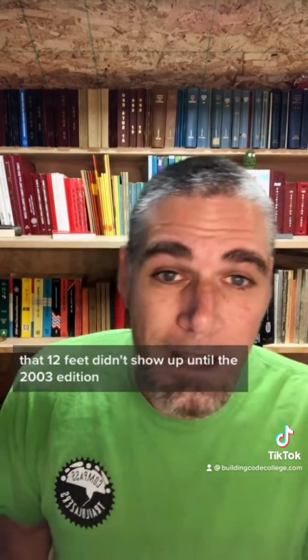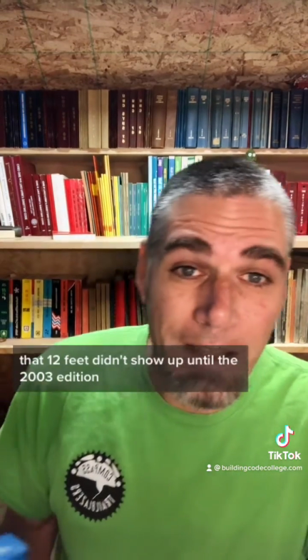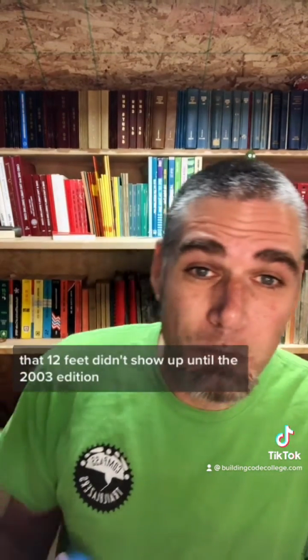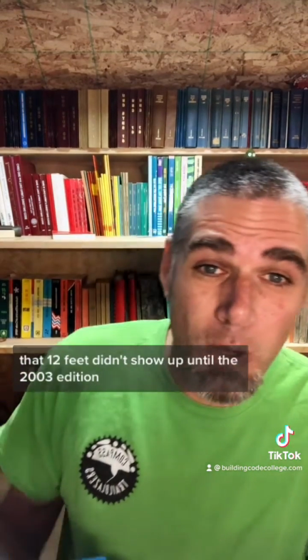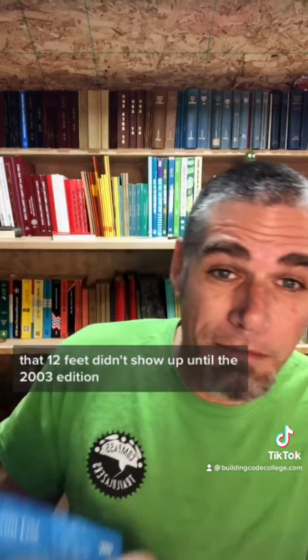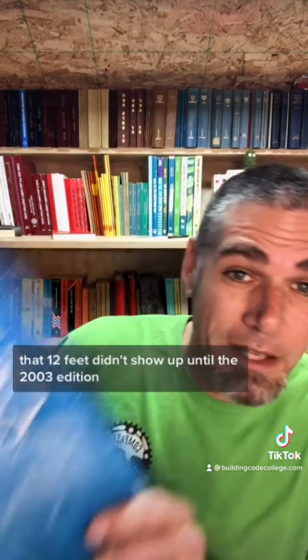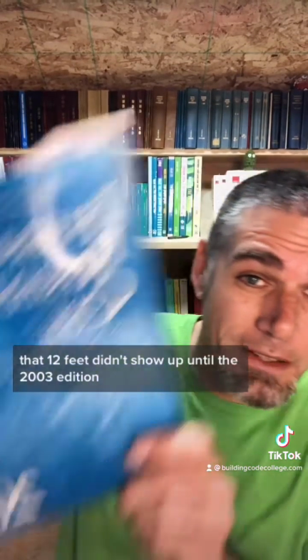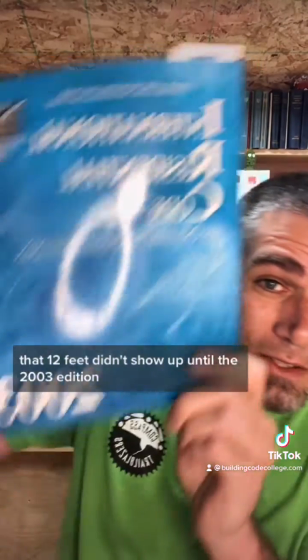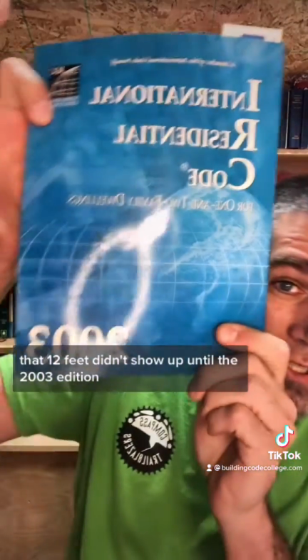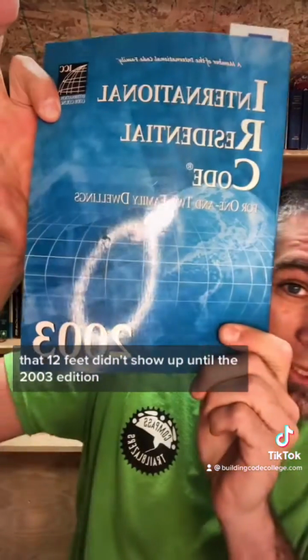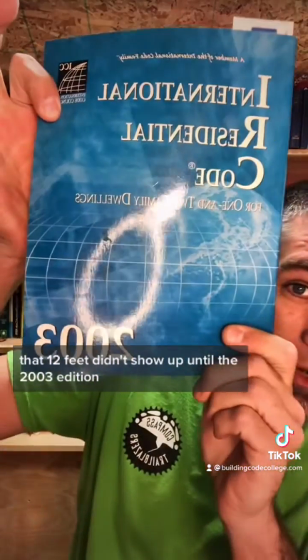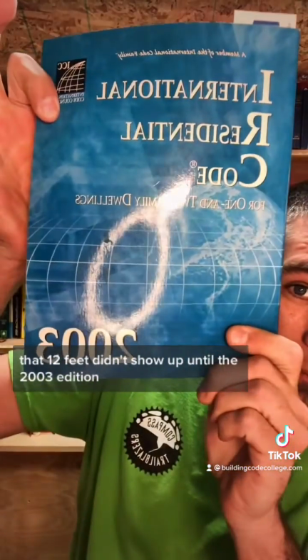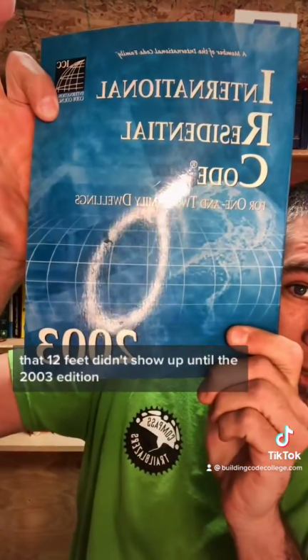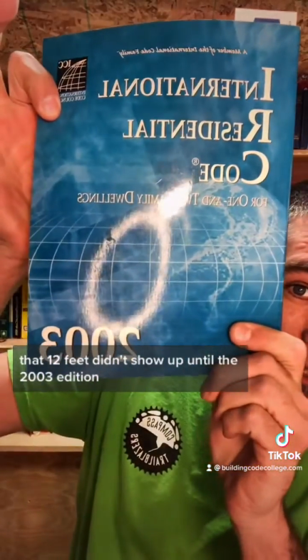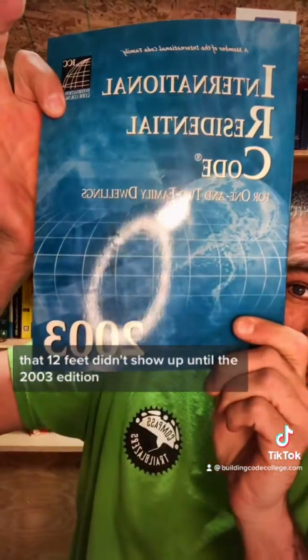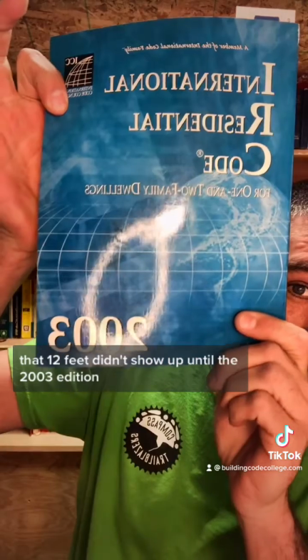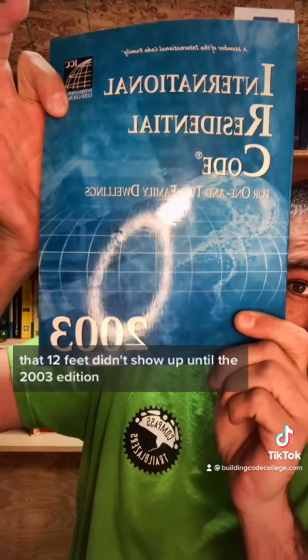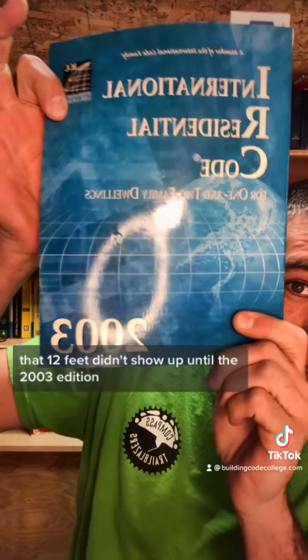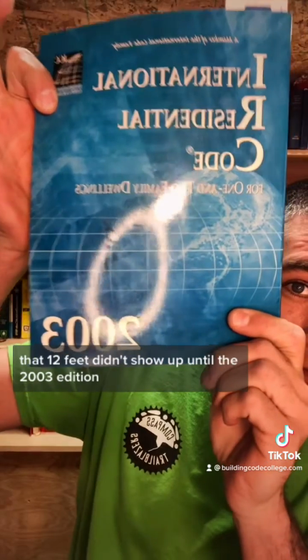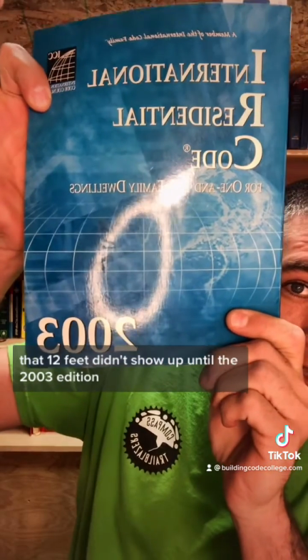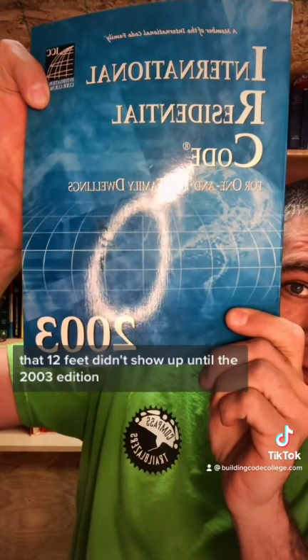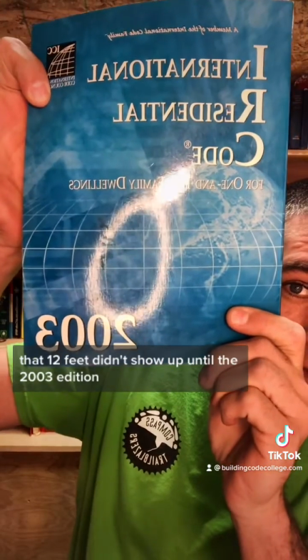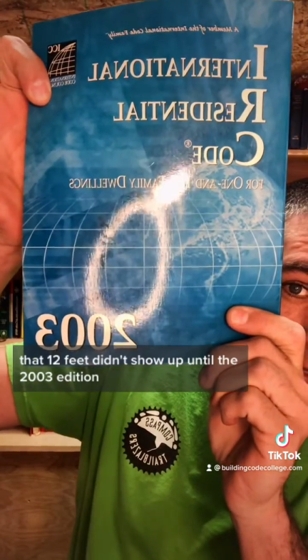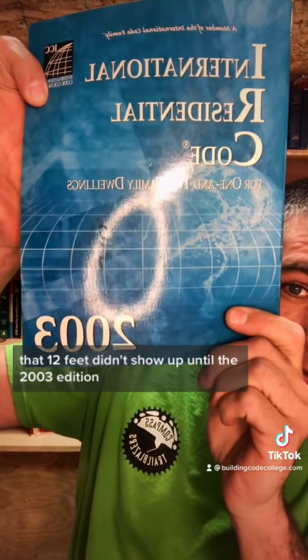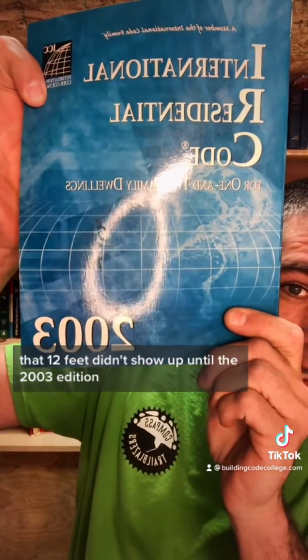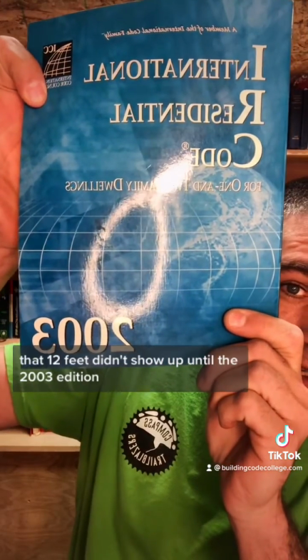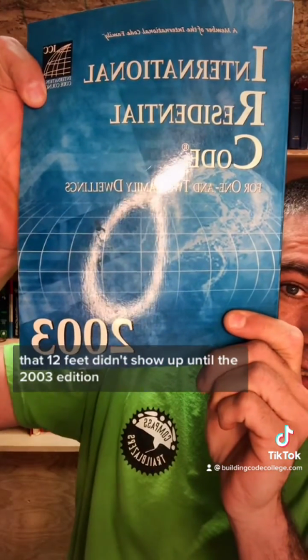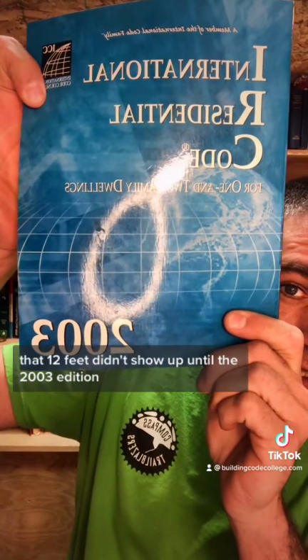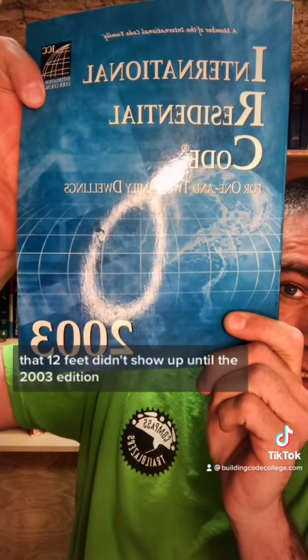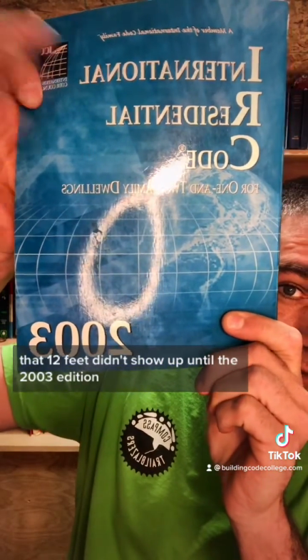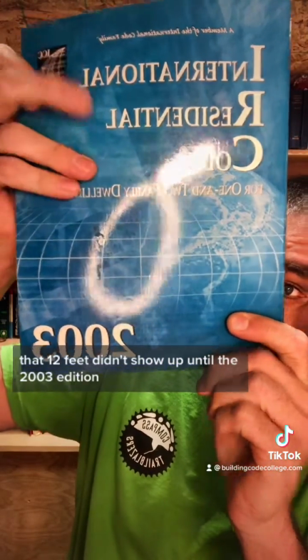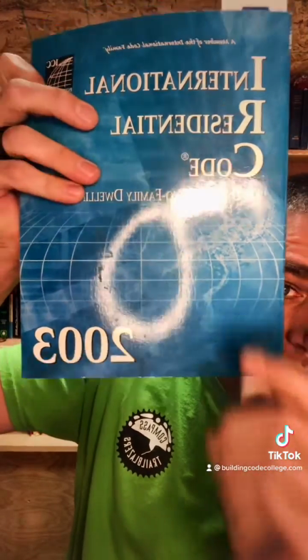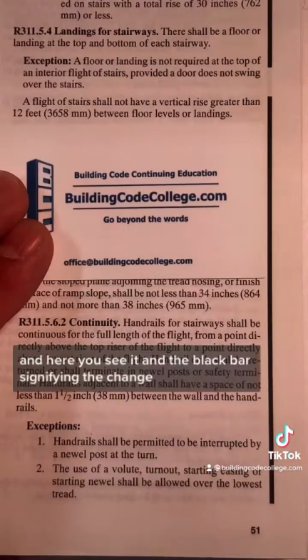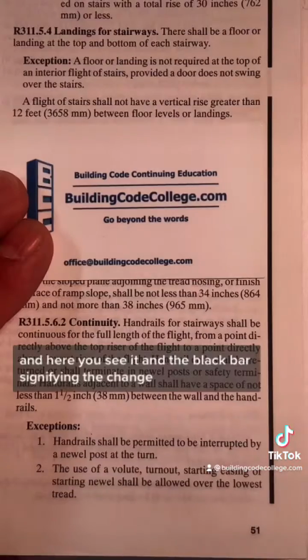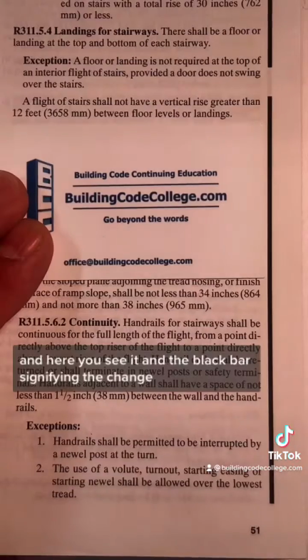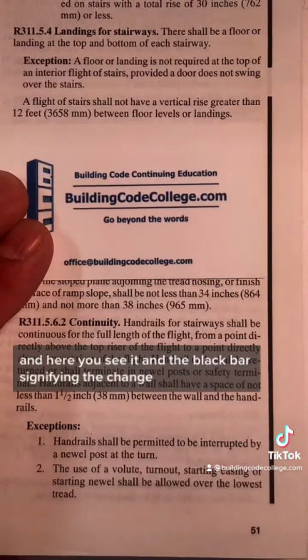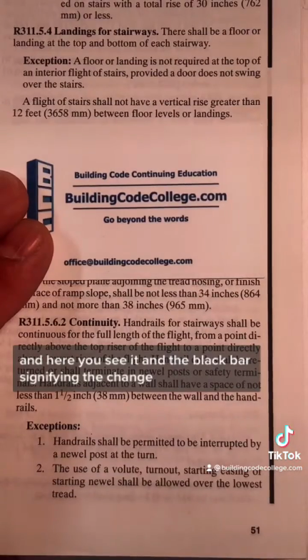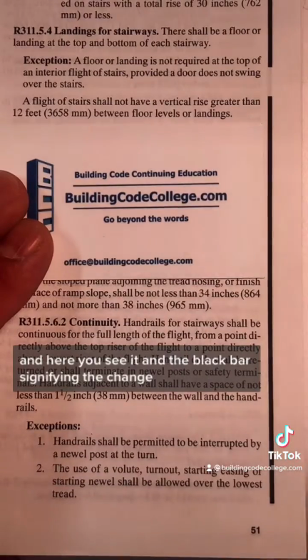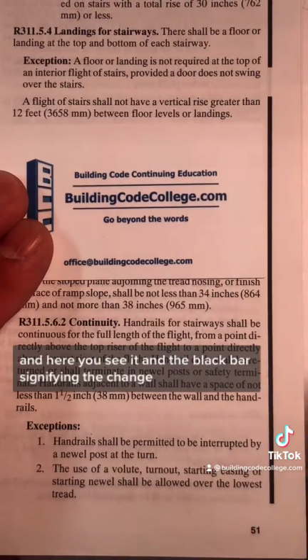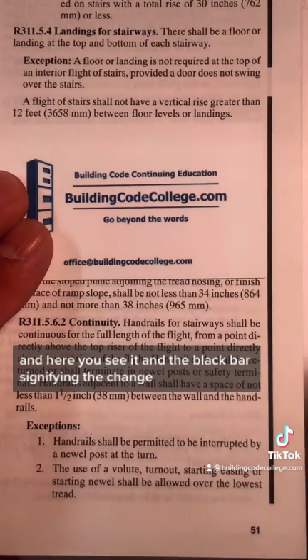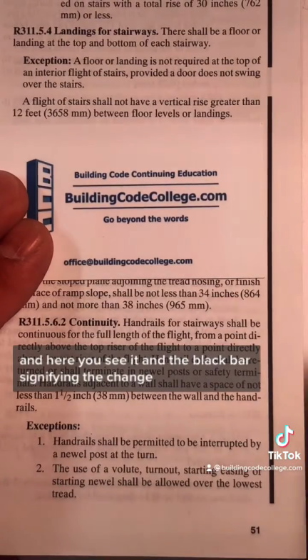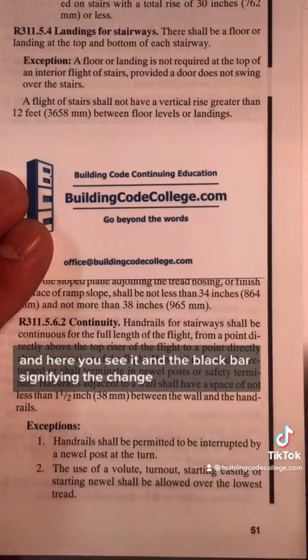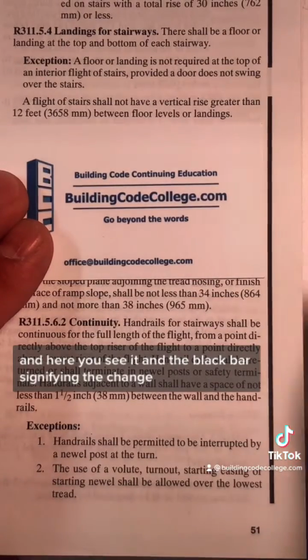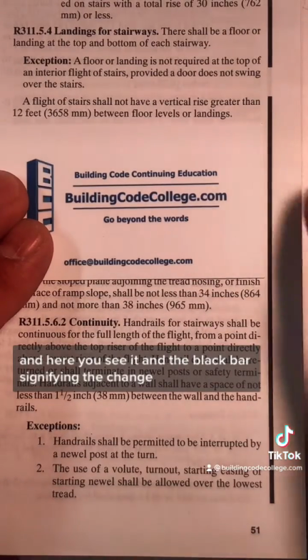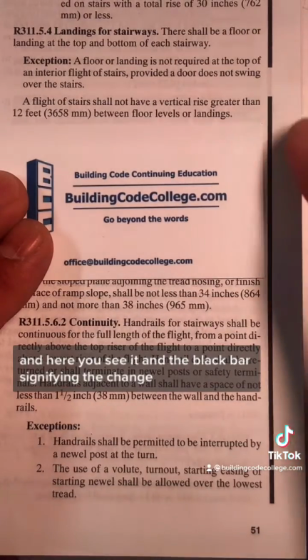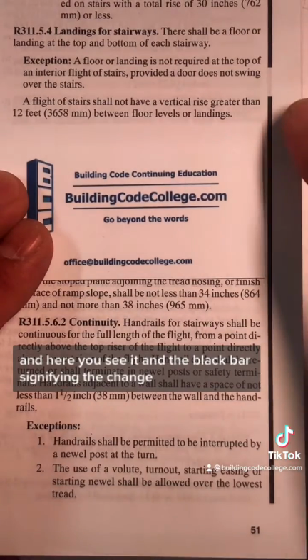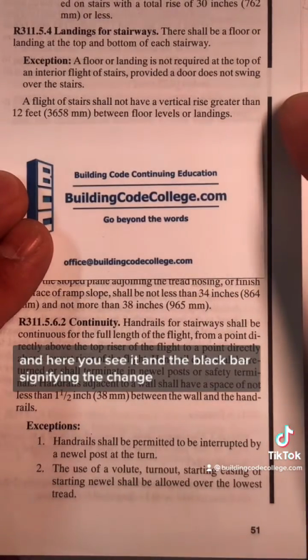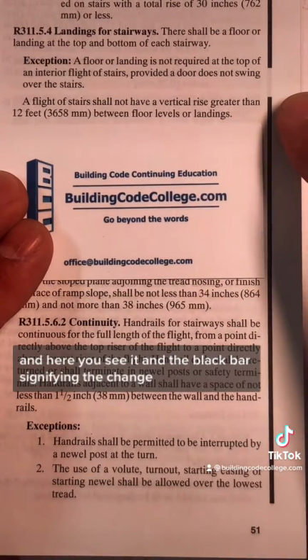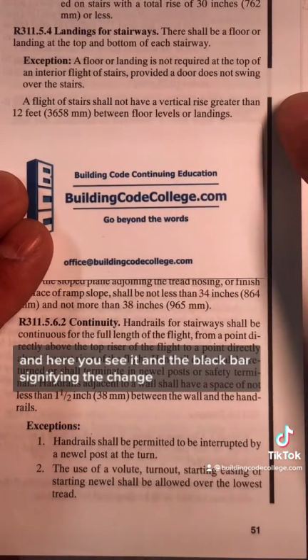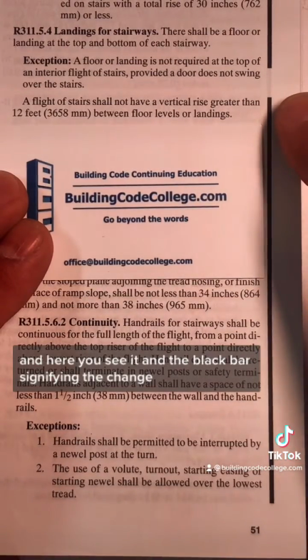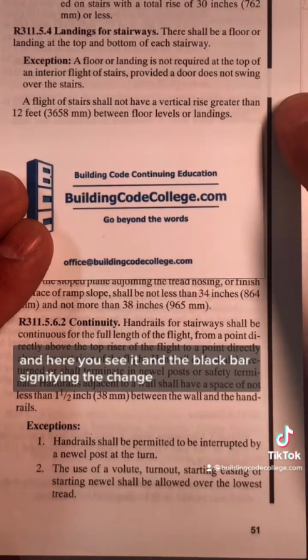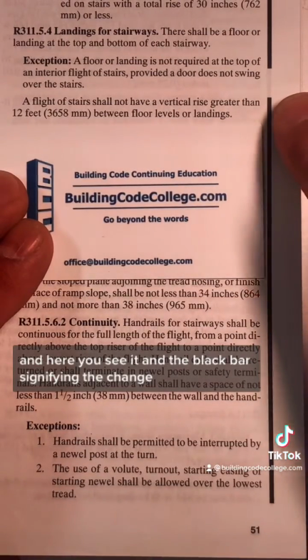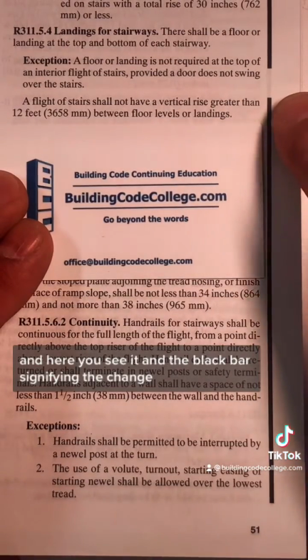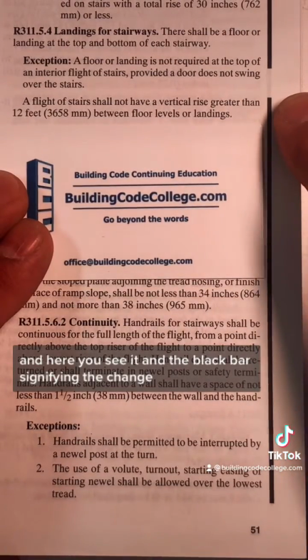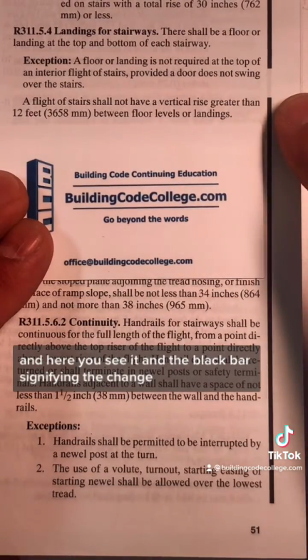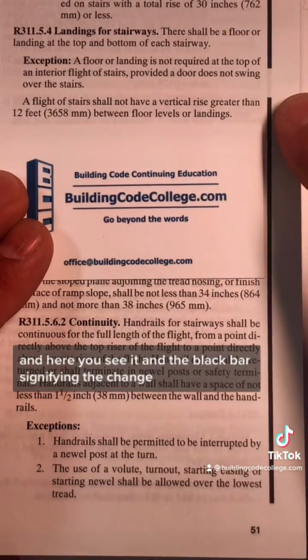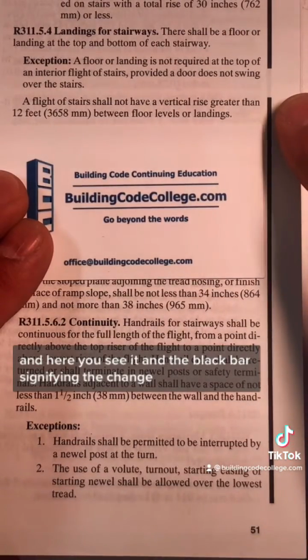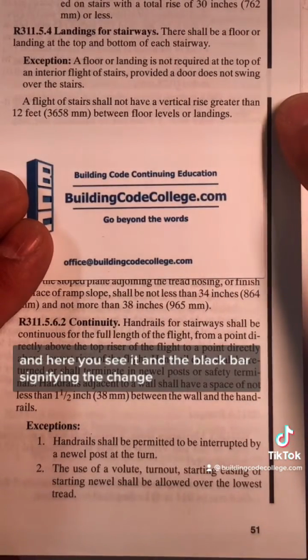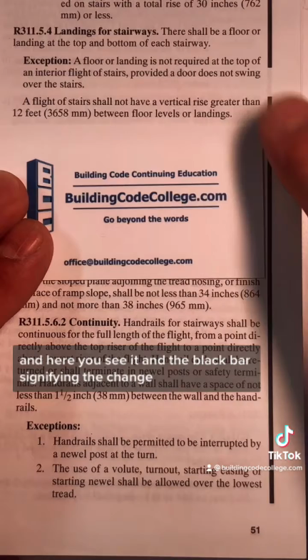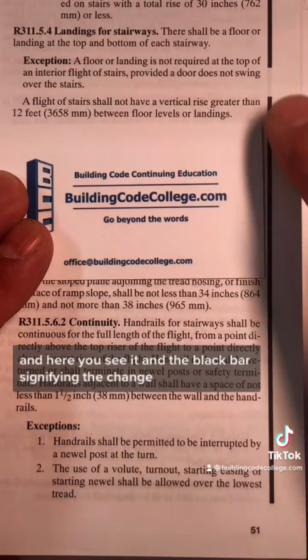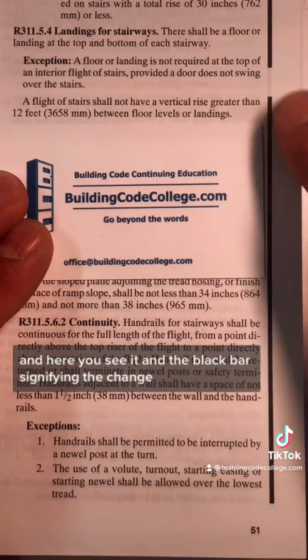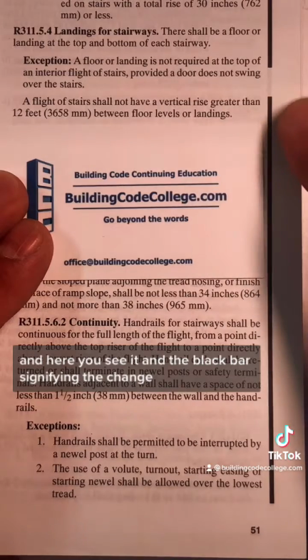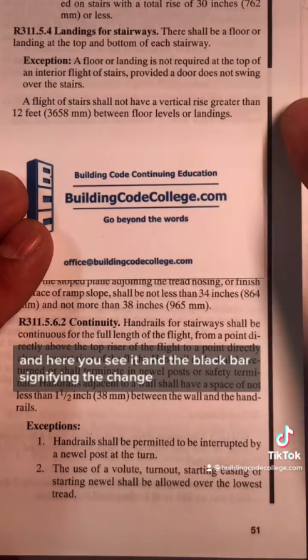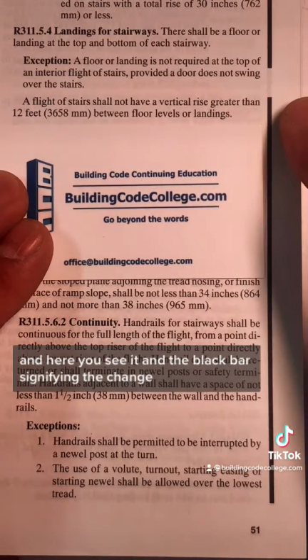That 12 feet didn't show up until the 2003 edition. And here you see it, with the black bar signifying the change.